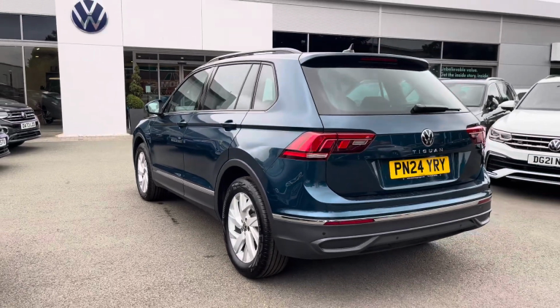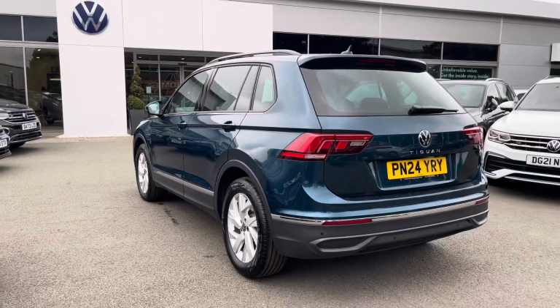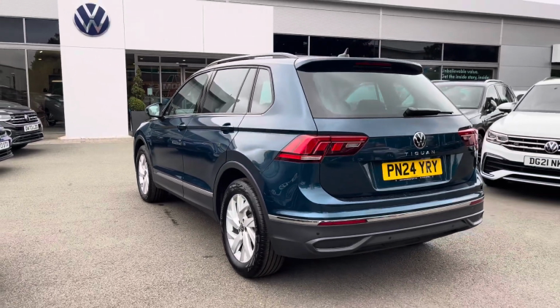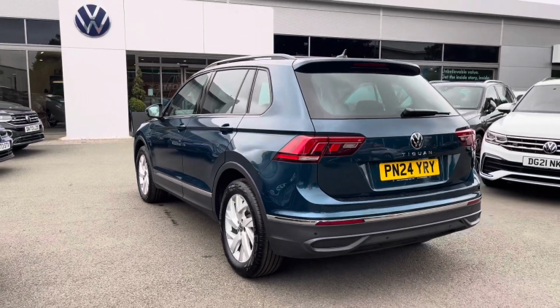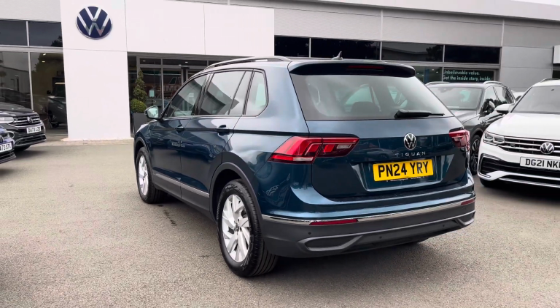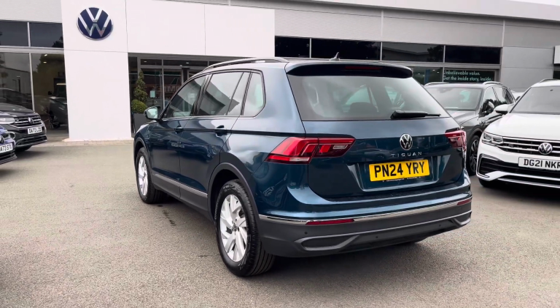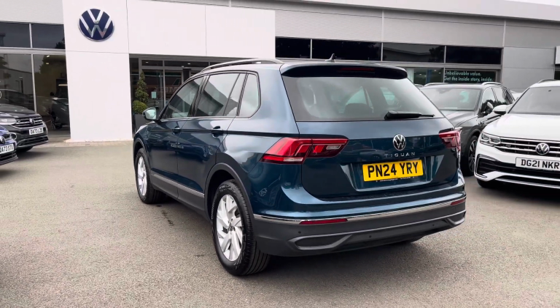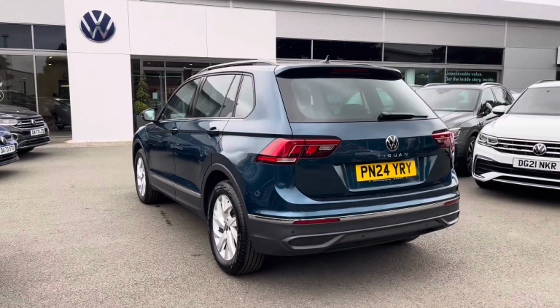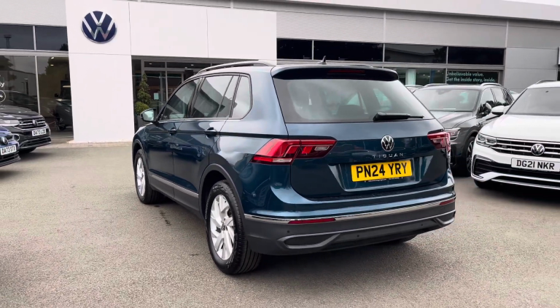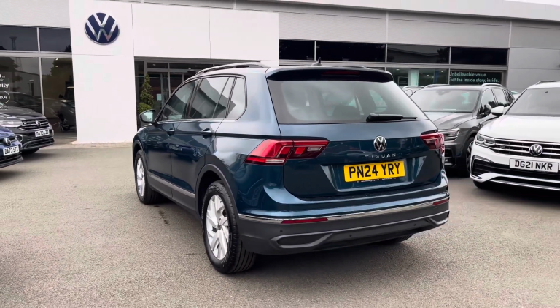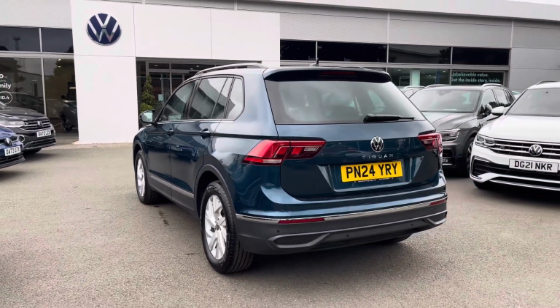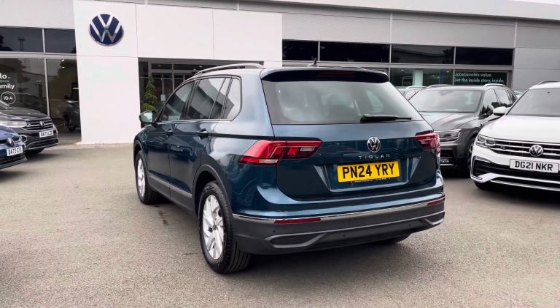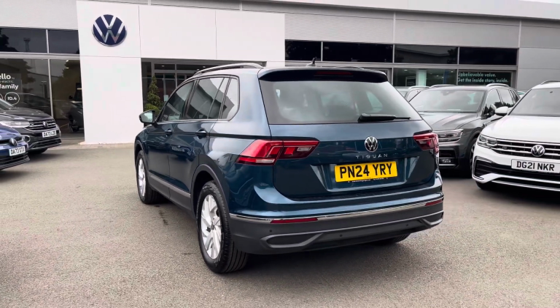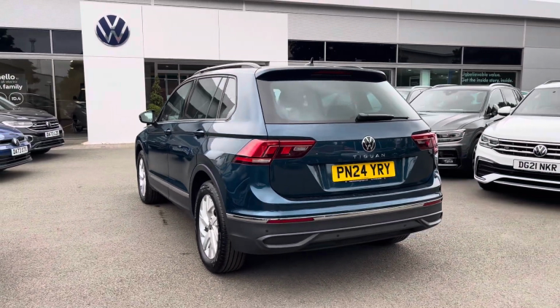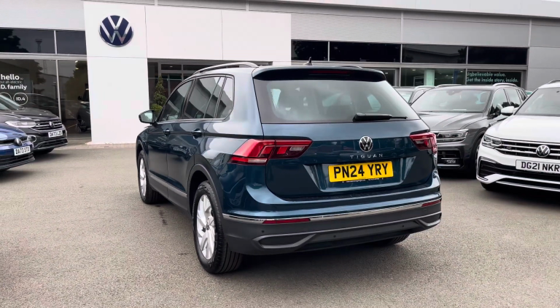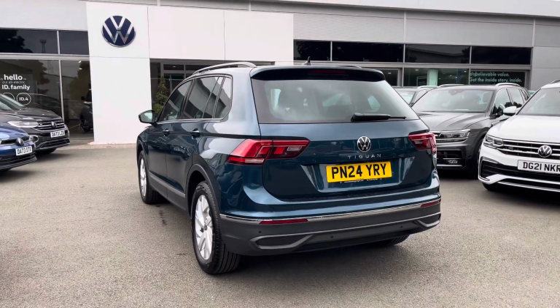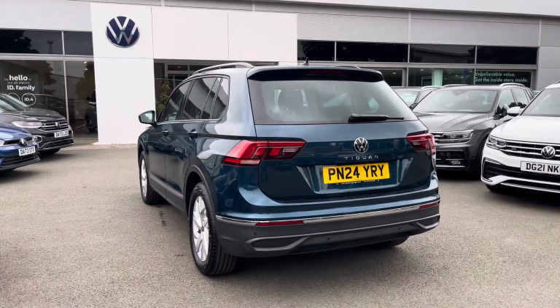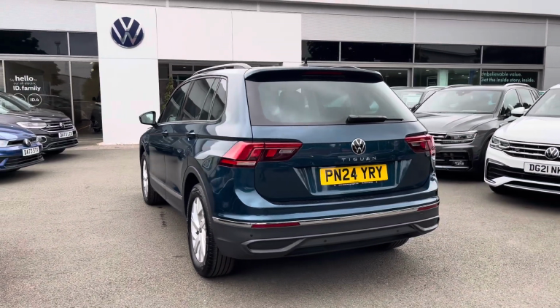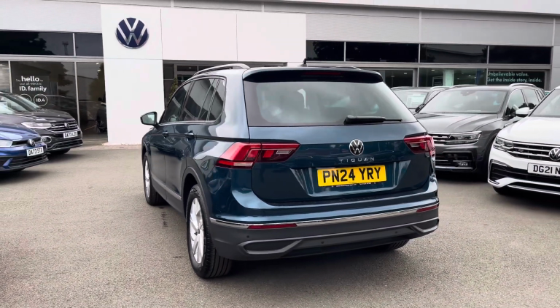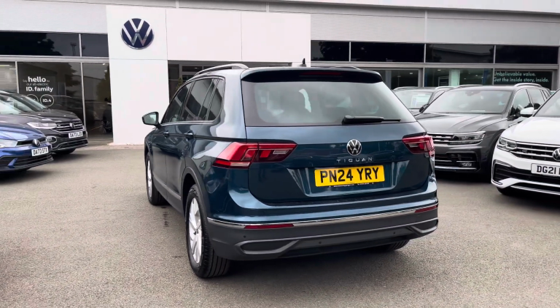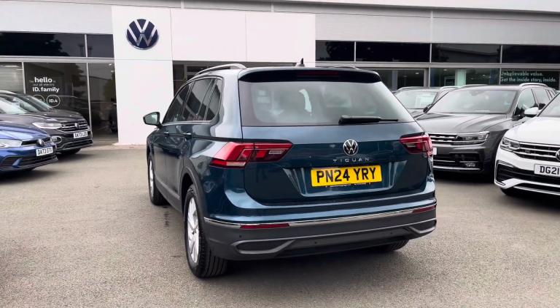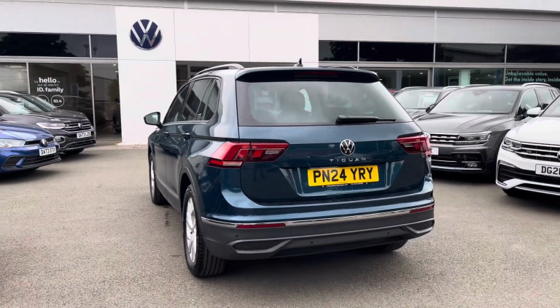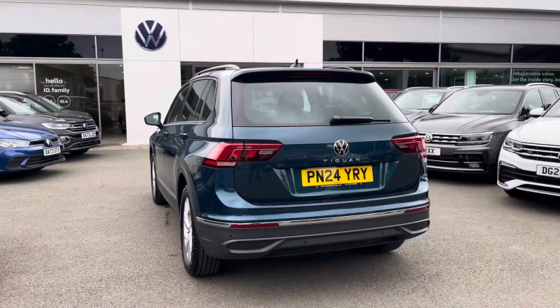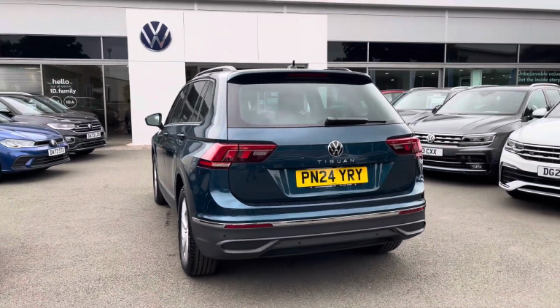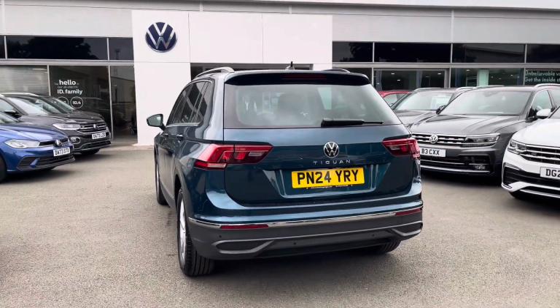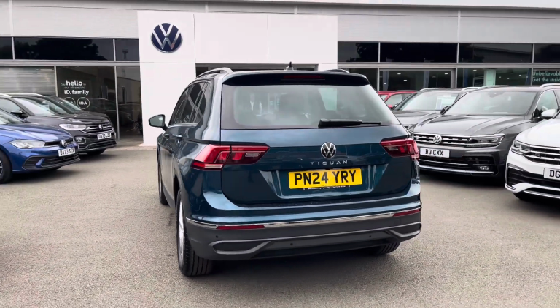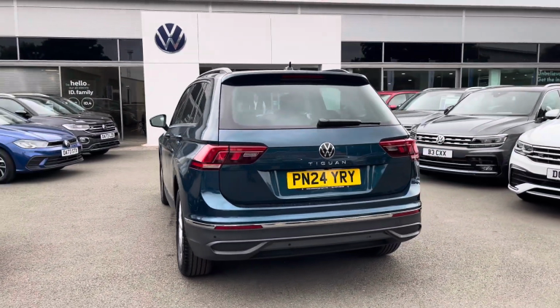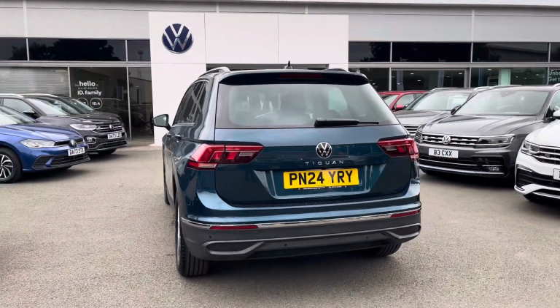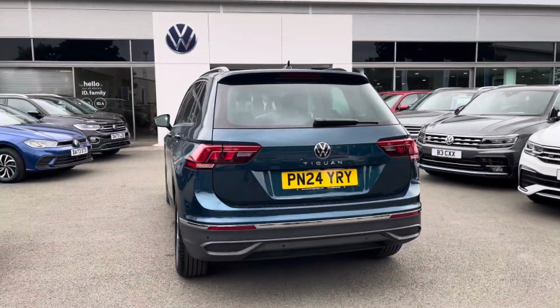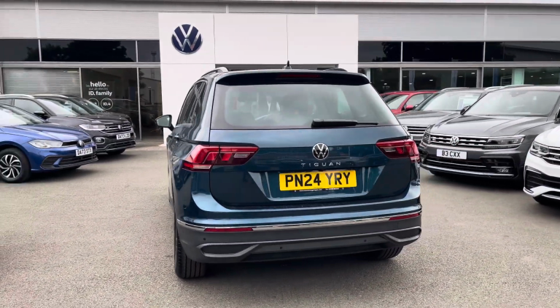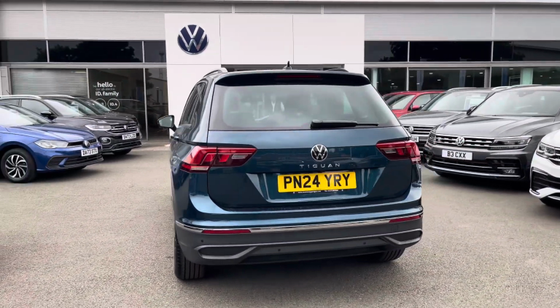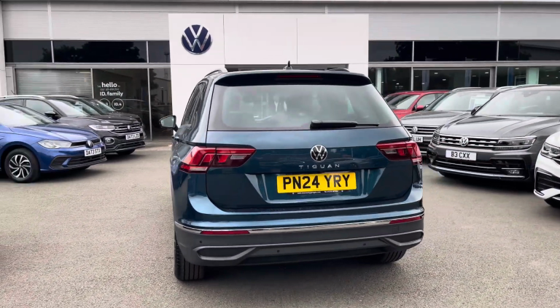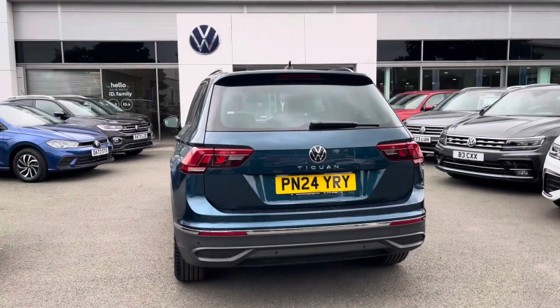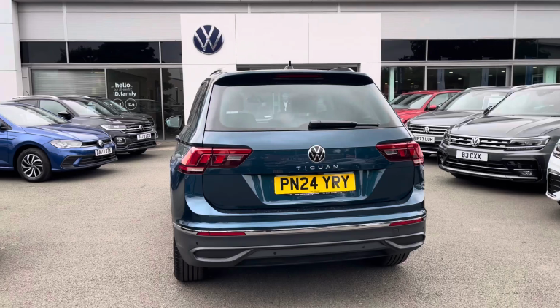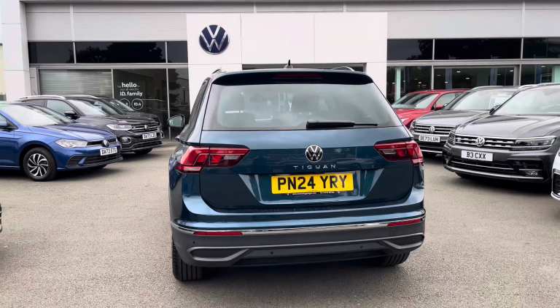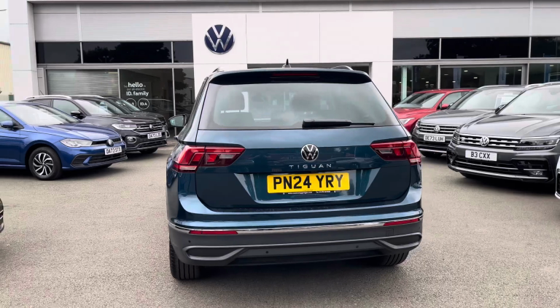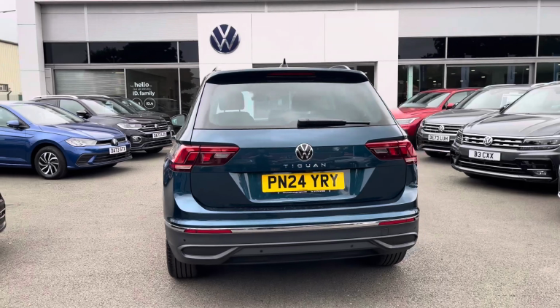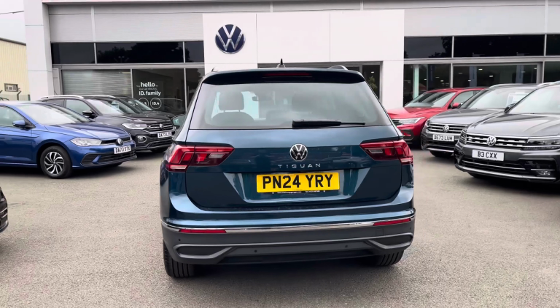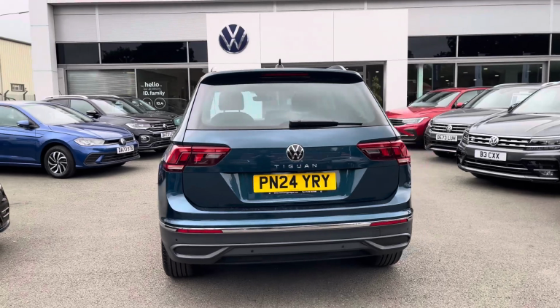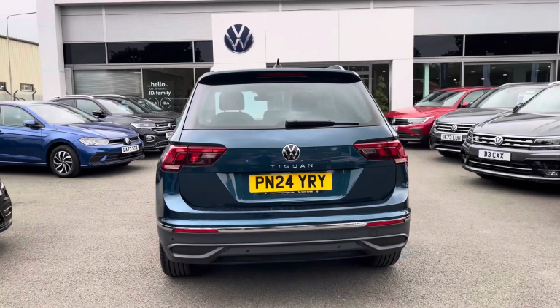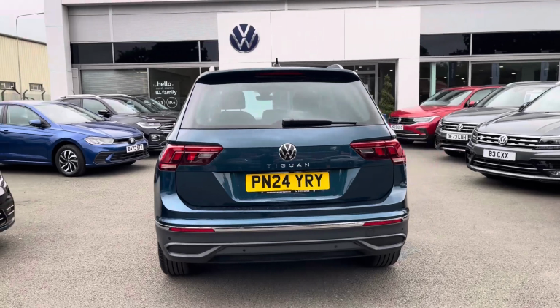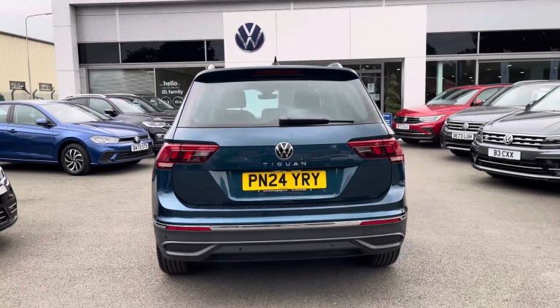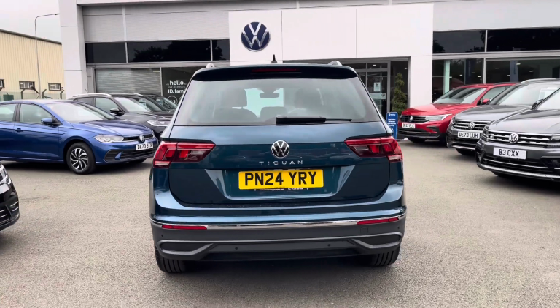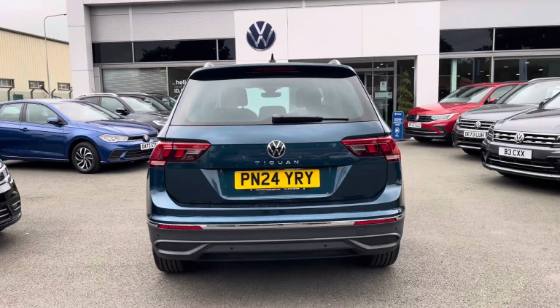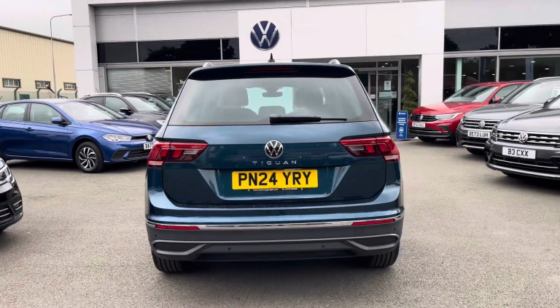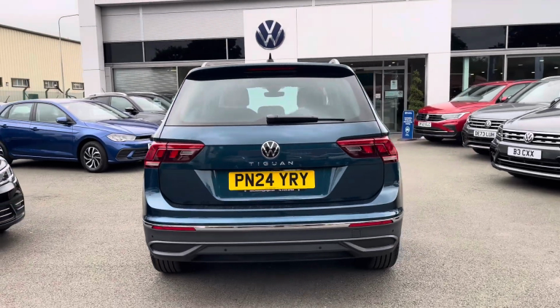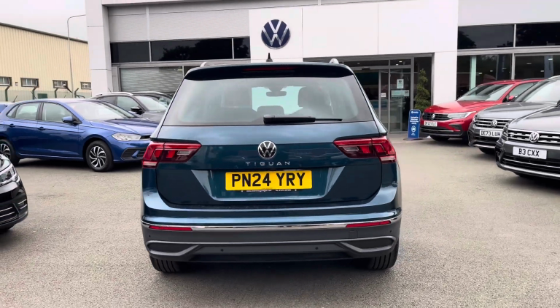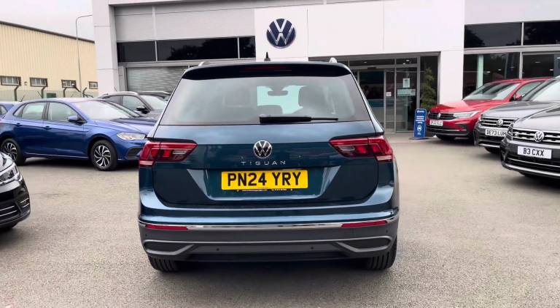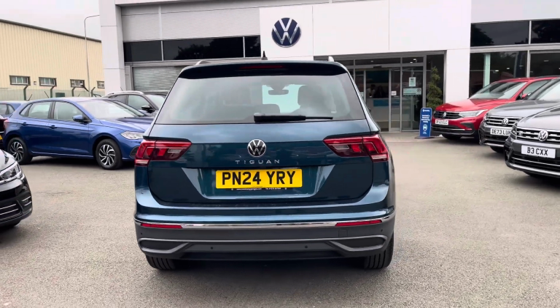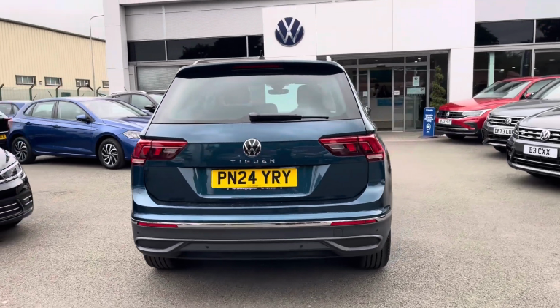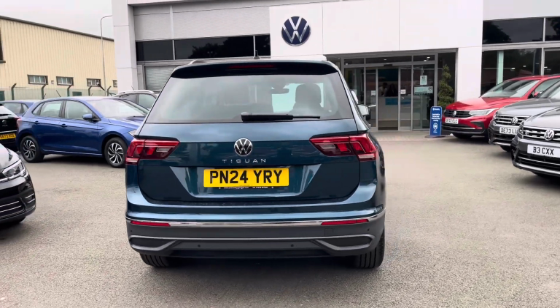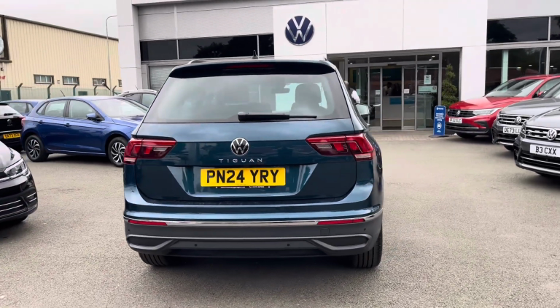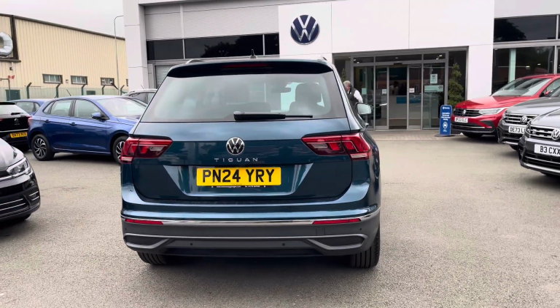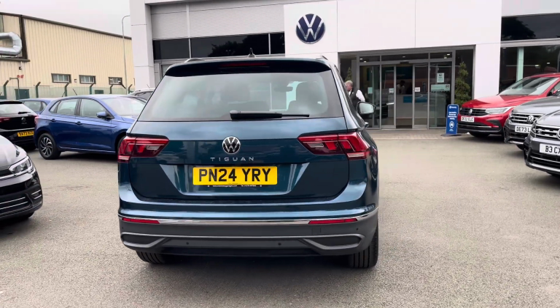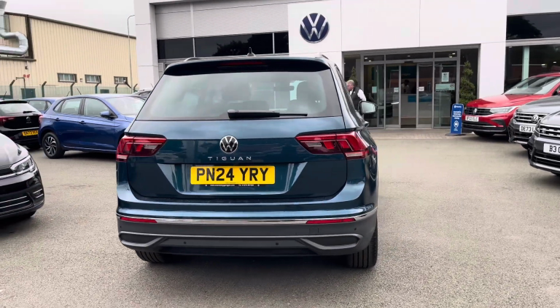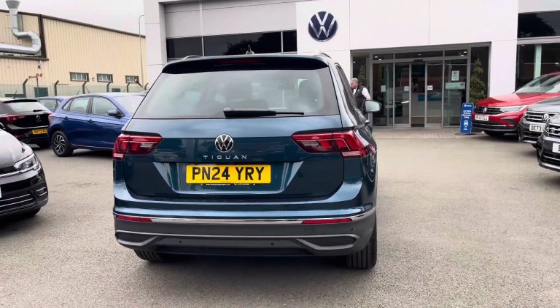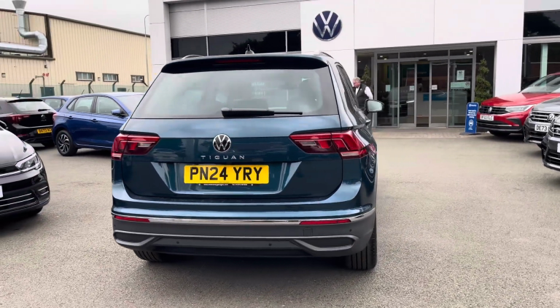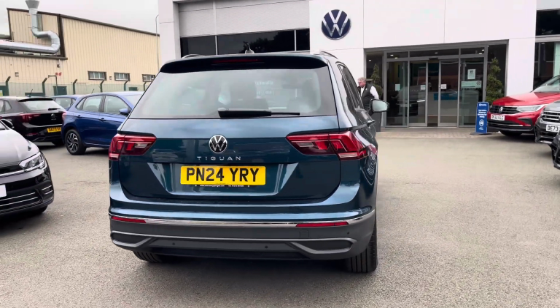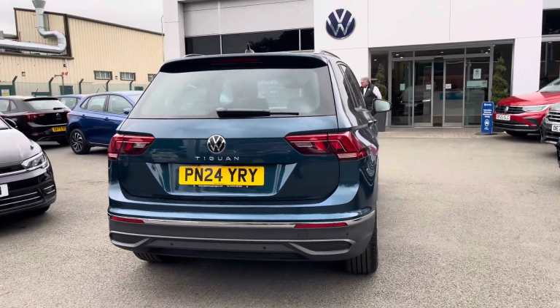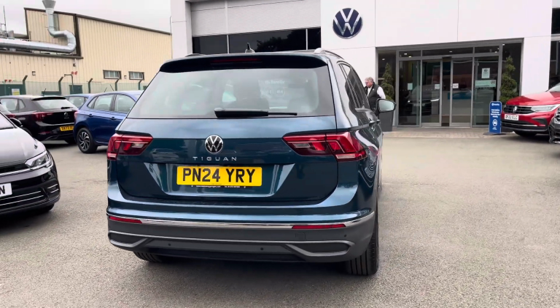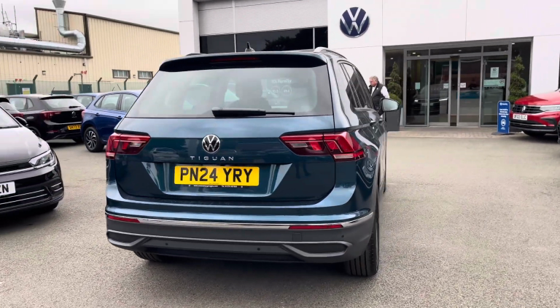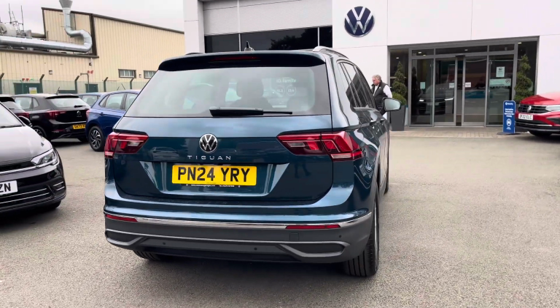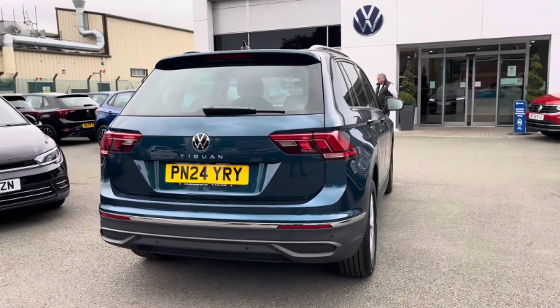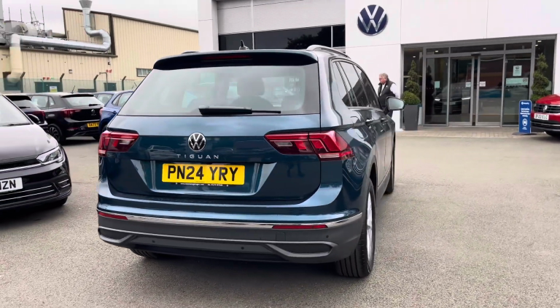Enjoy peace of mind motoring with this vehicle, with the remainder of the 3-year manufacturer warranty, alongside the approved used benefits which I'll mention at the end of the video.